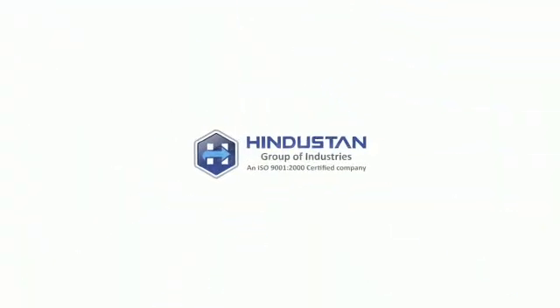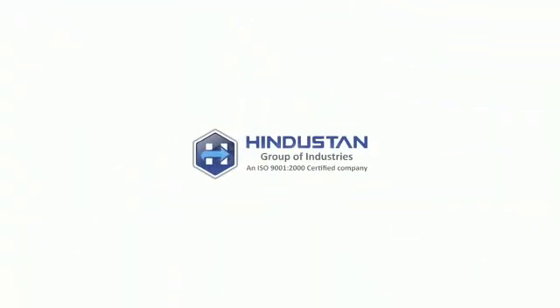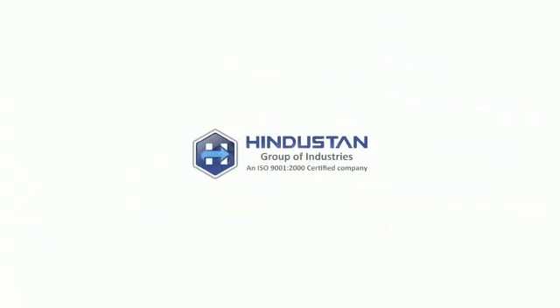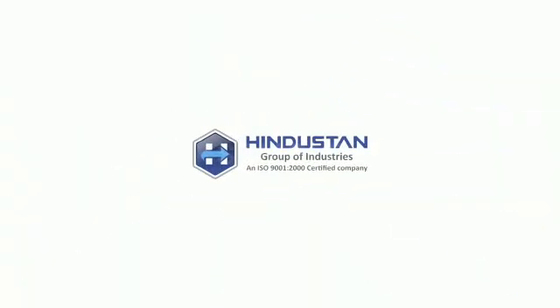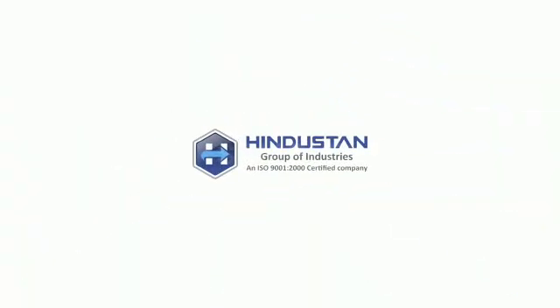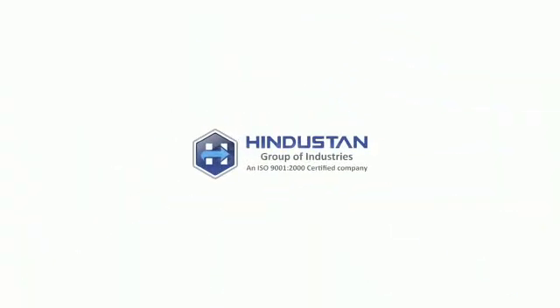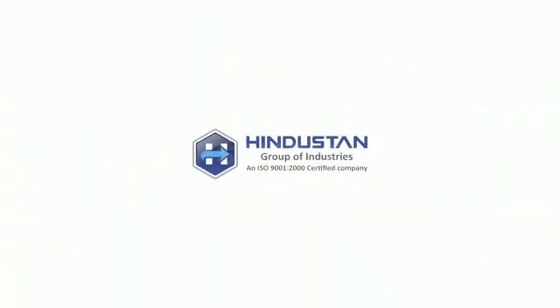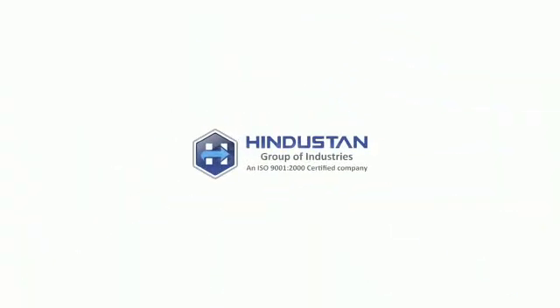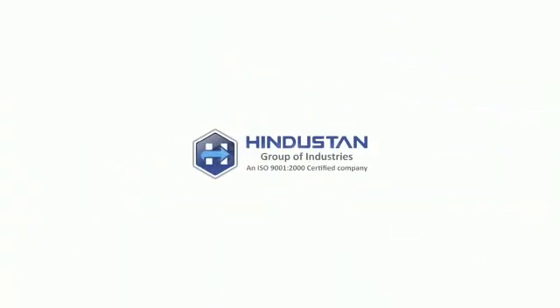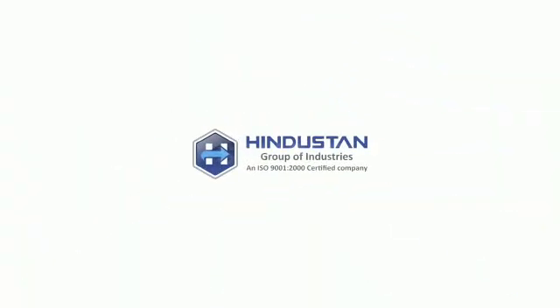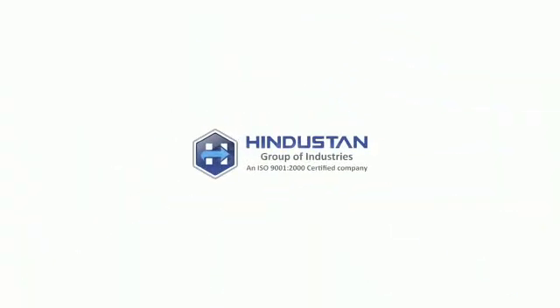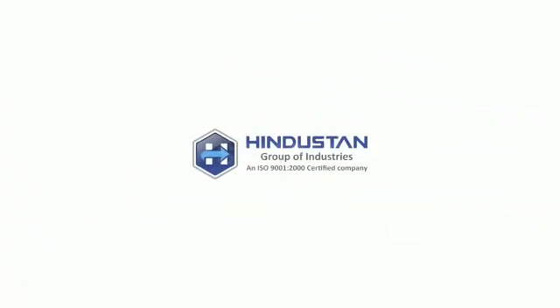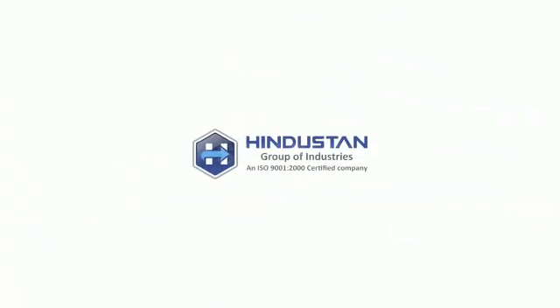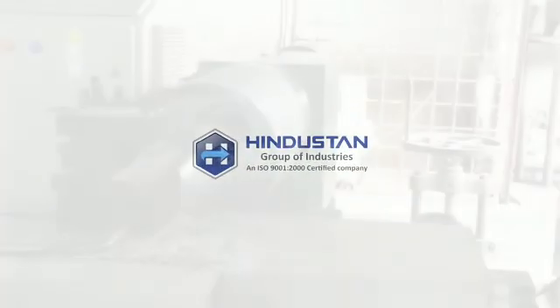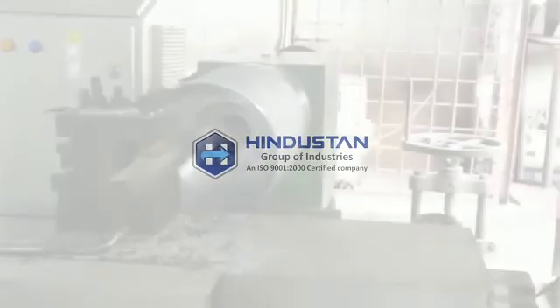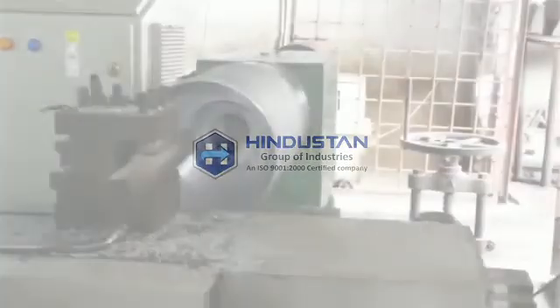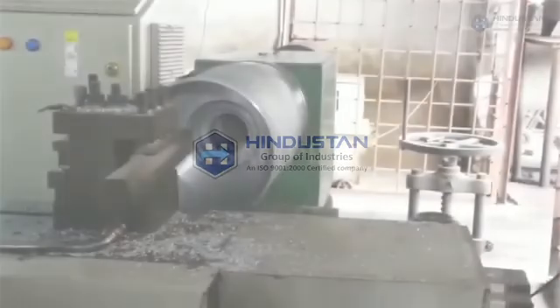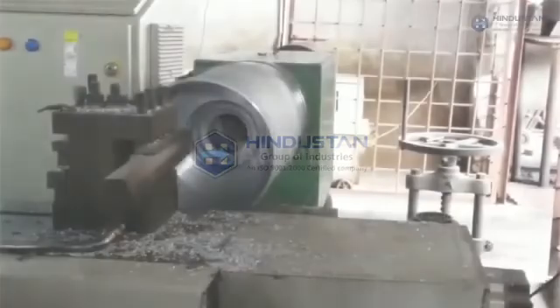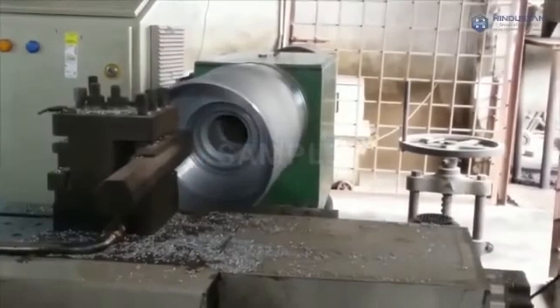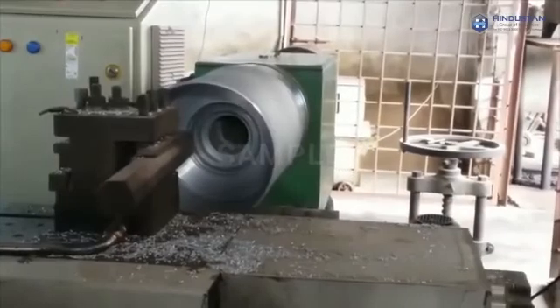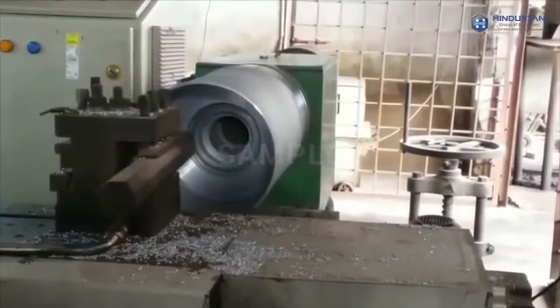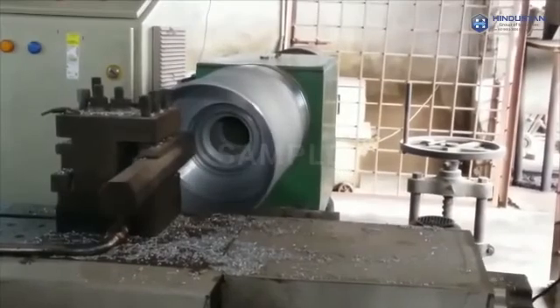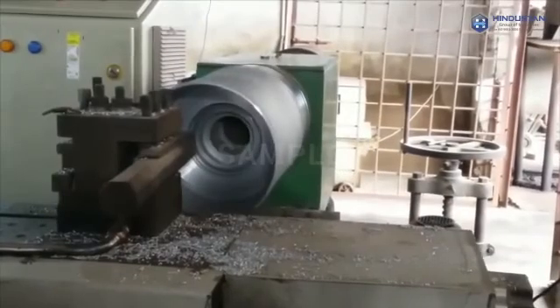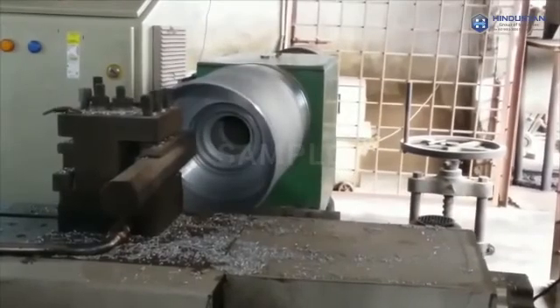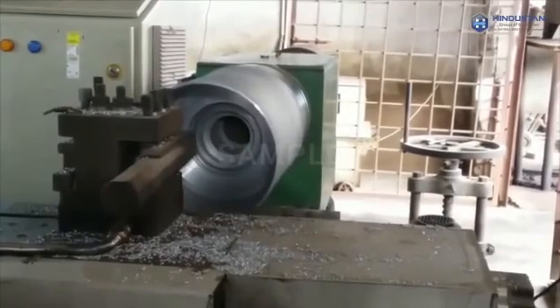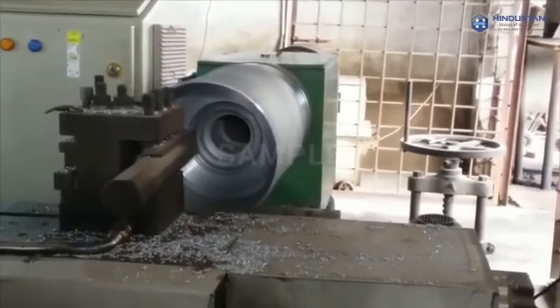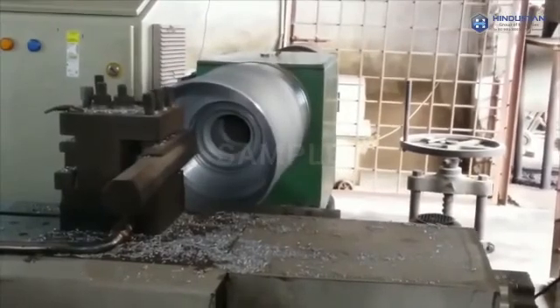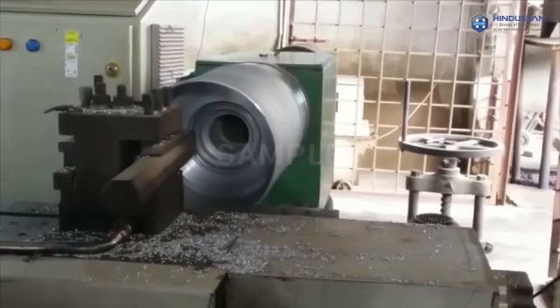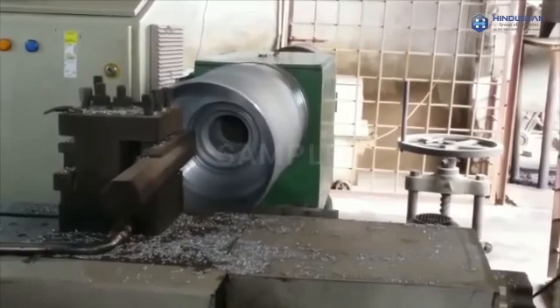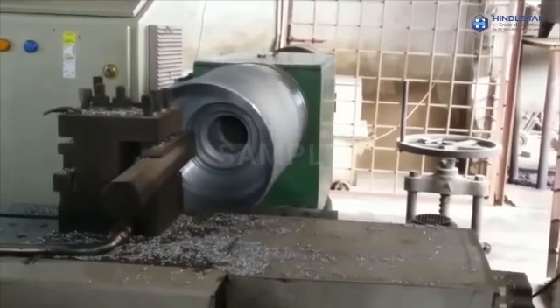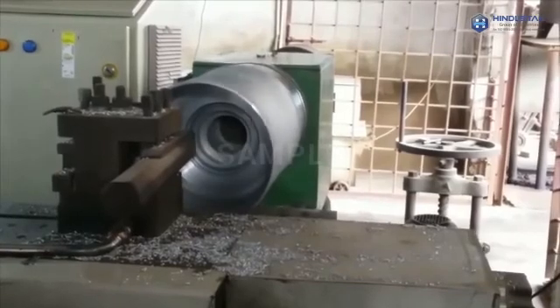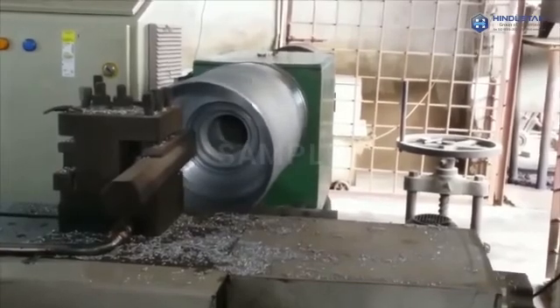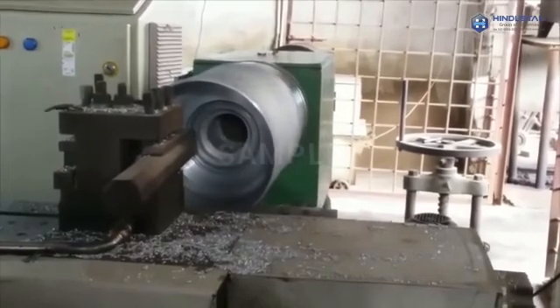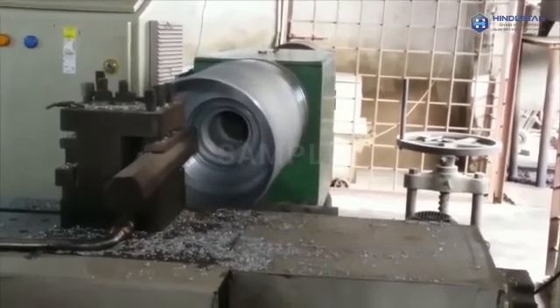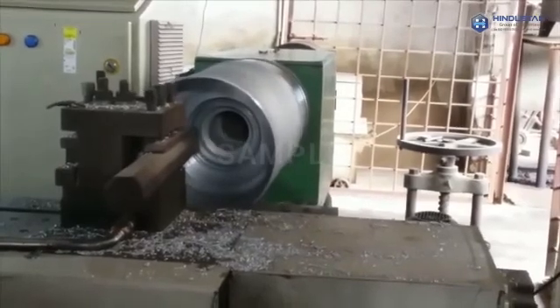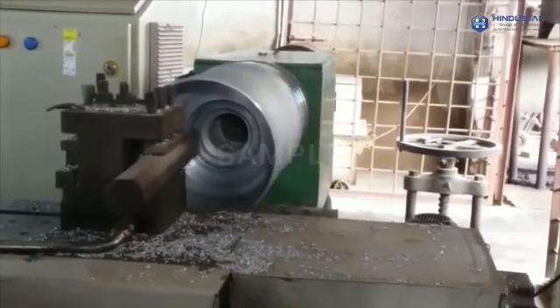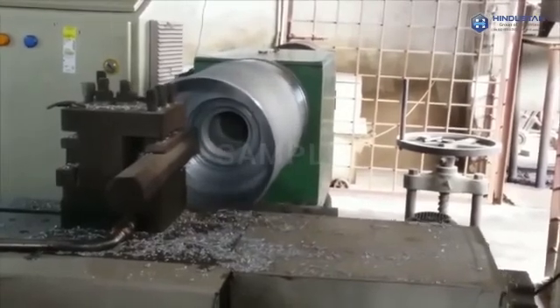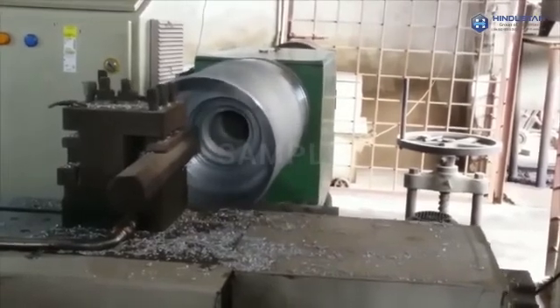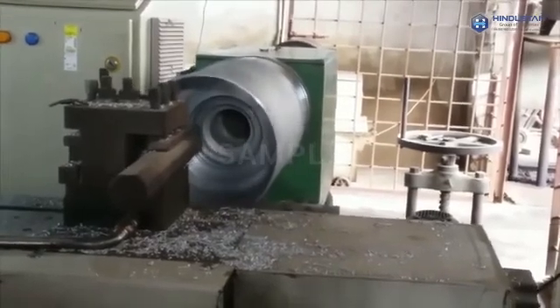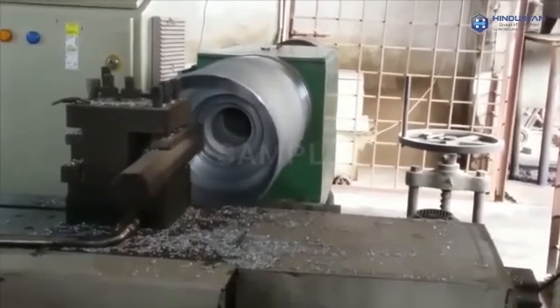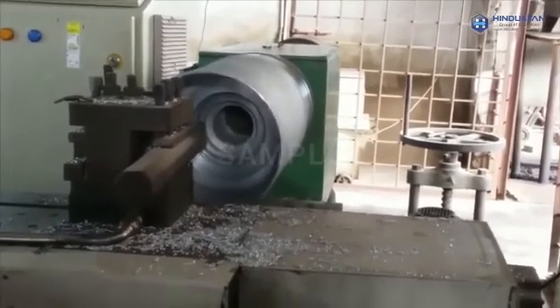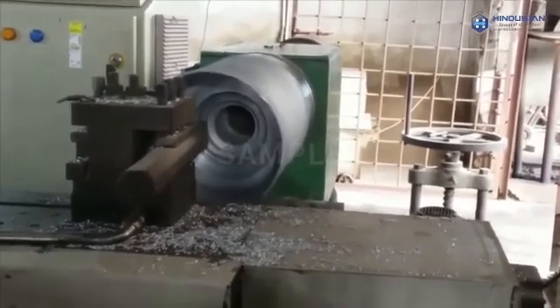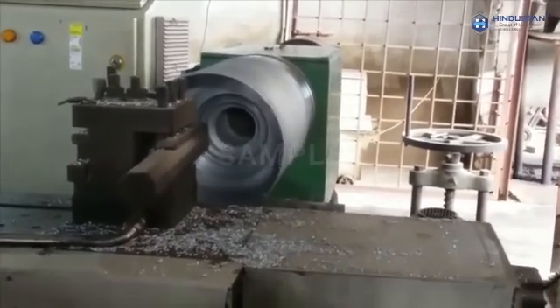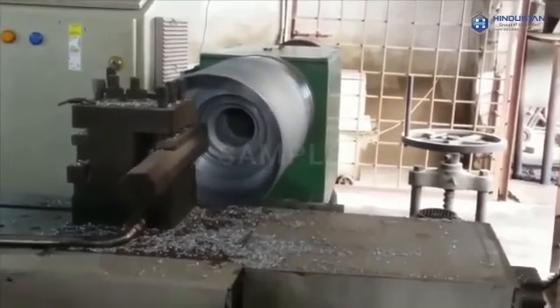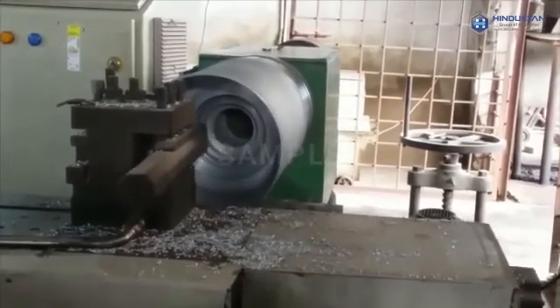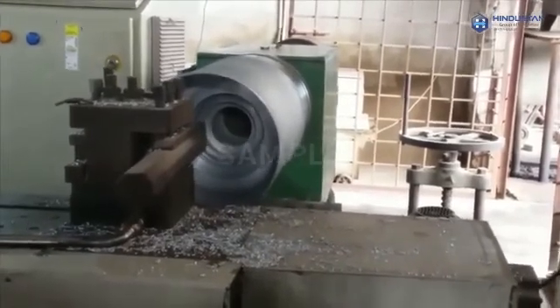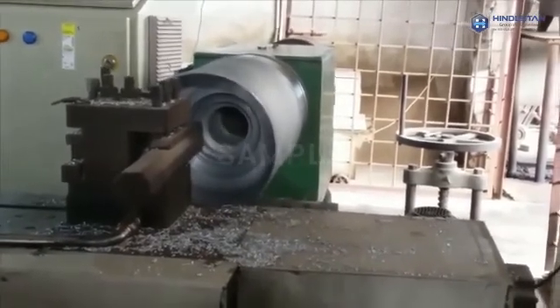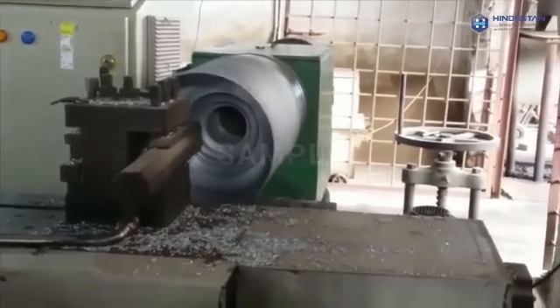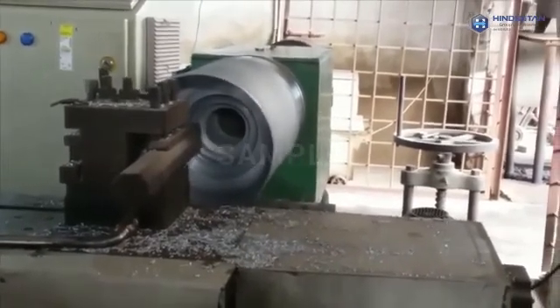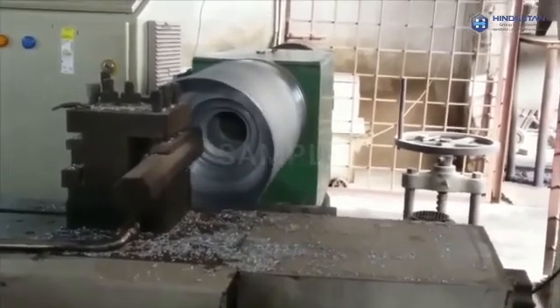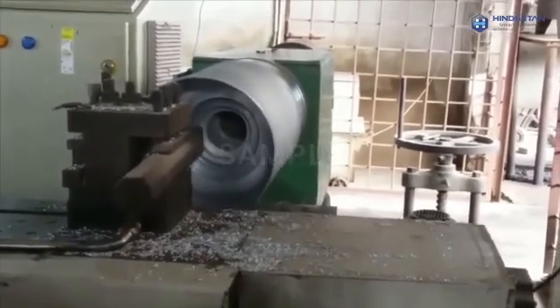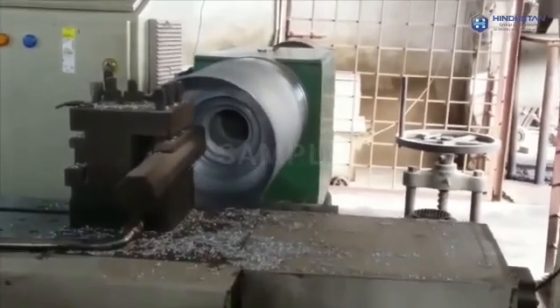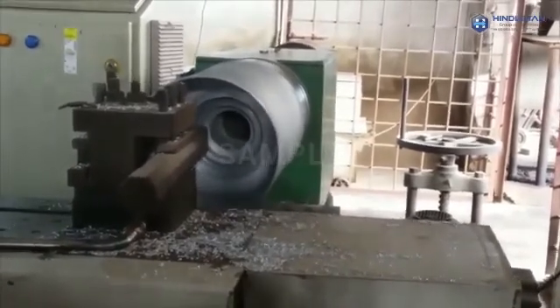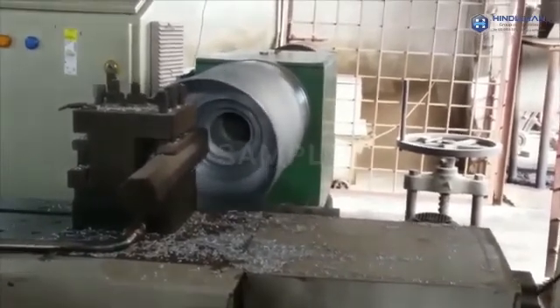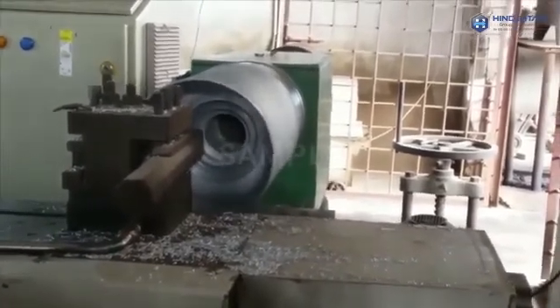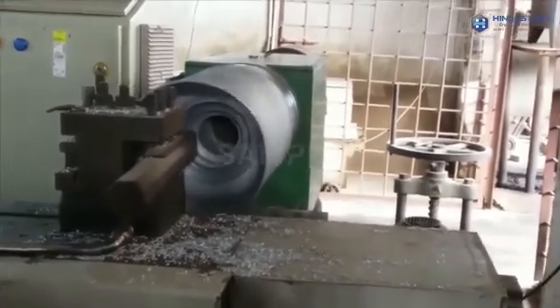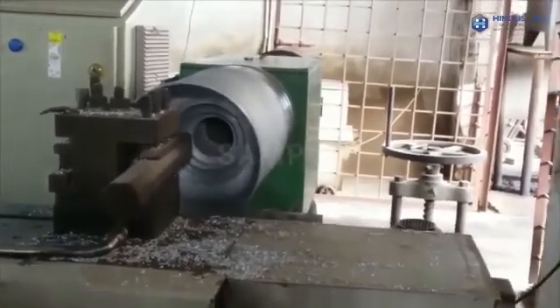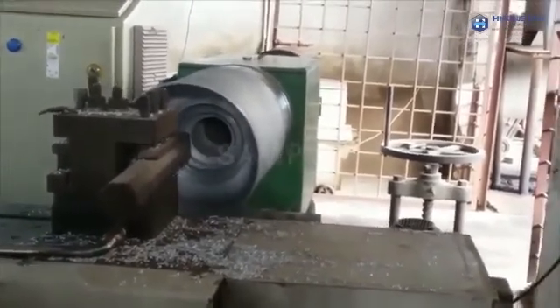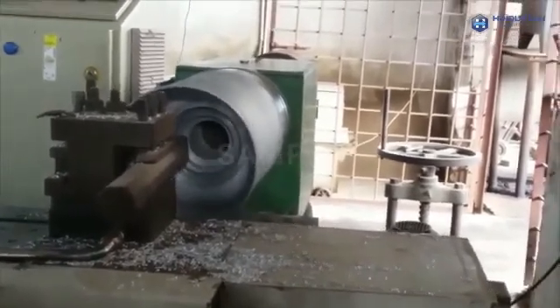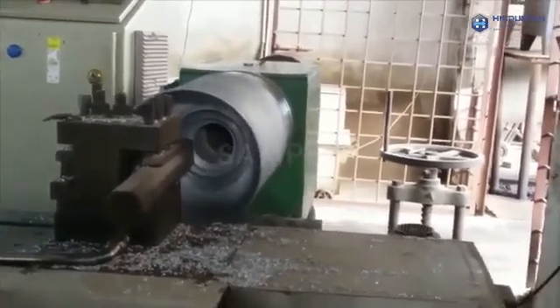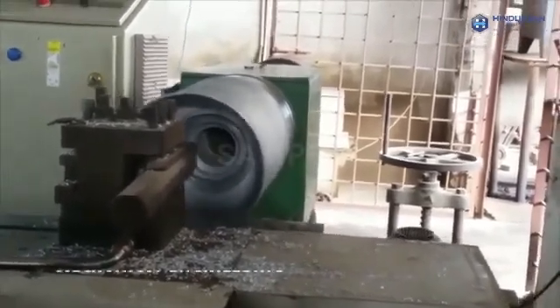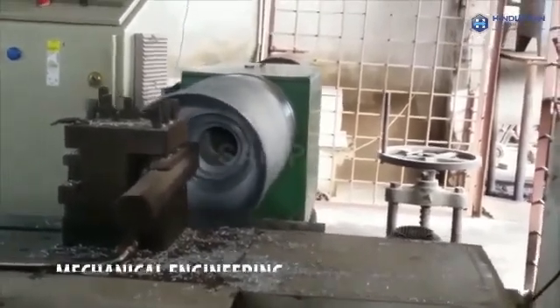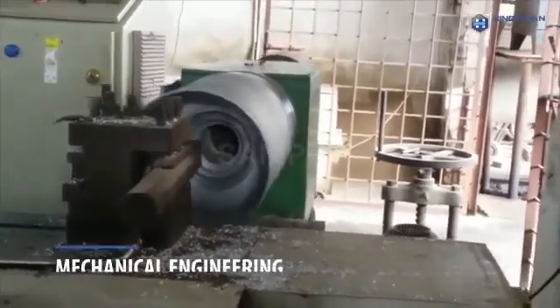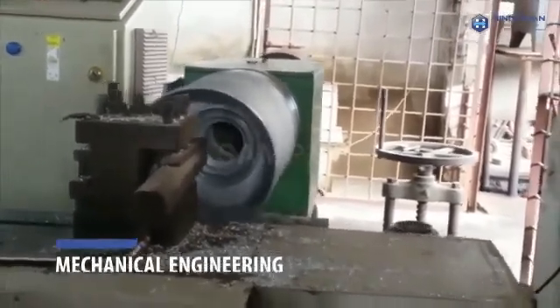Welcome to Hindustan Group. In this video, you will be informed about the importance of mechanical engineering in rubber rolls.